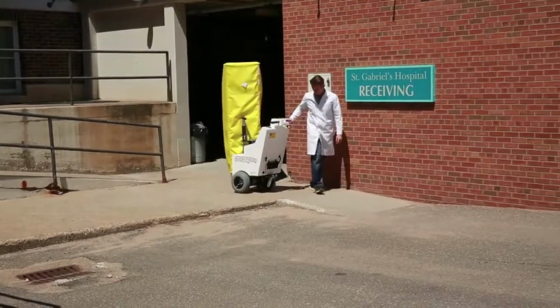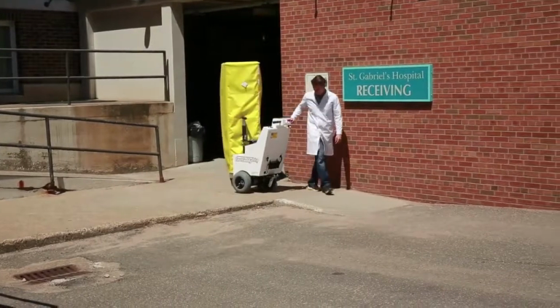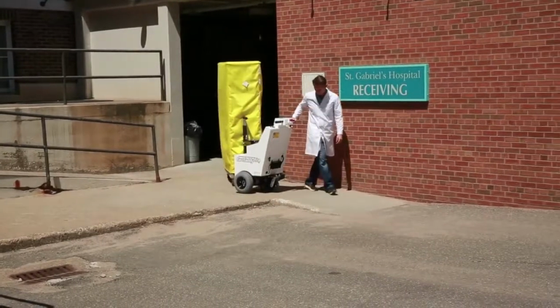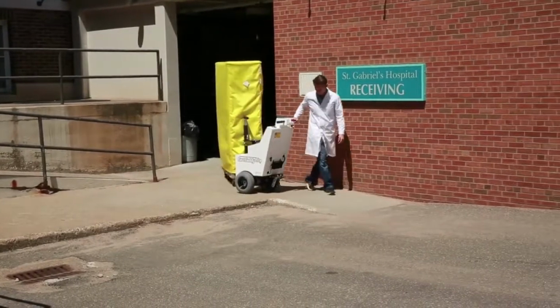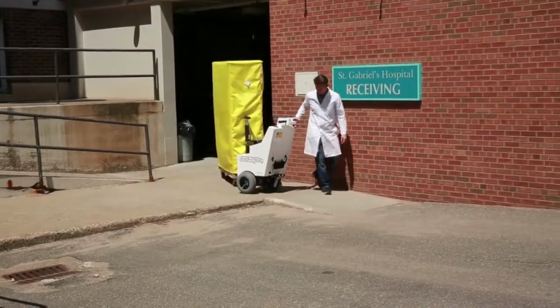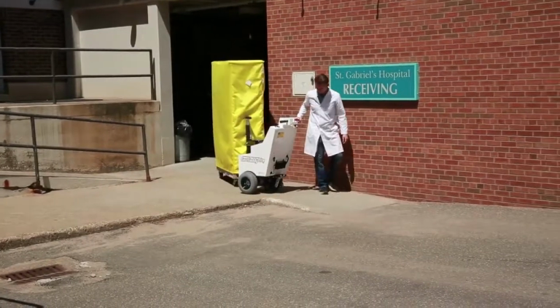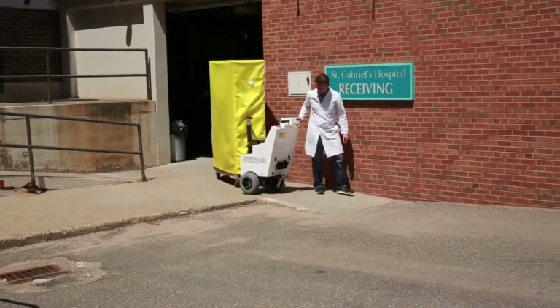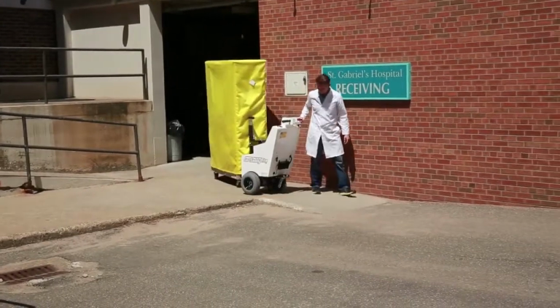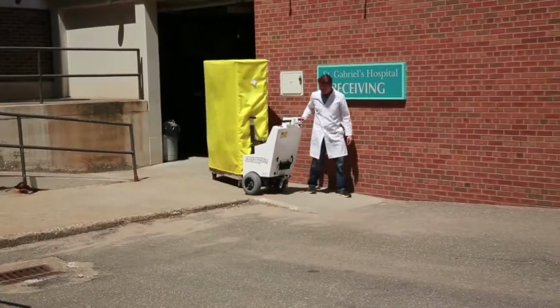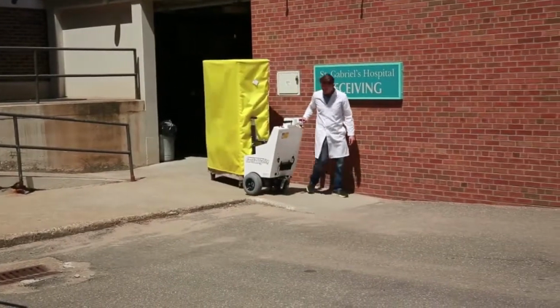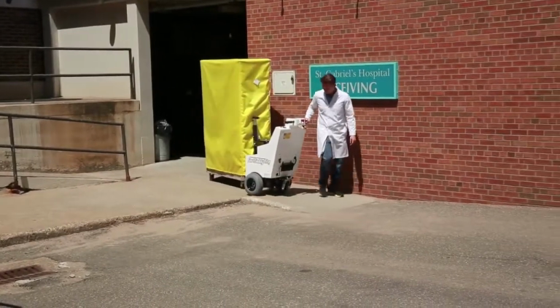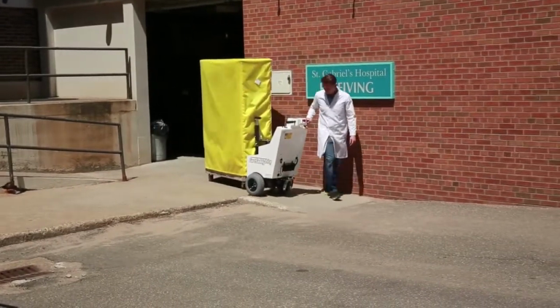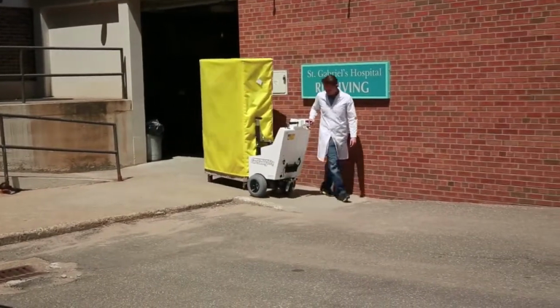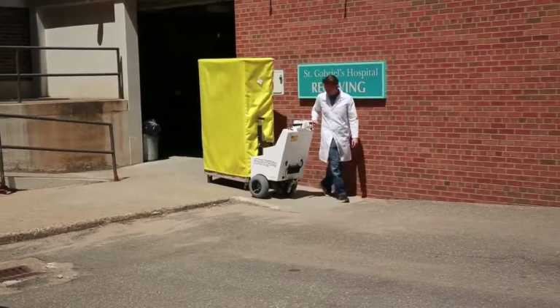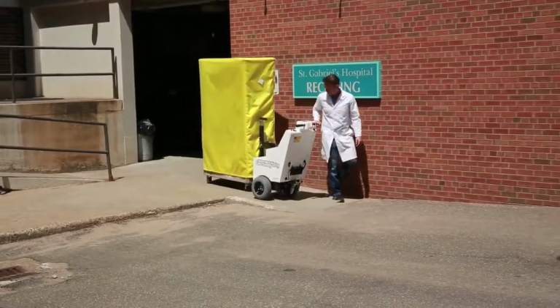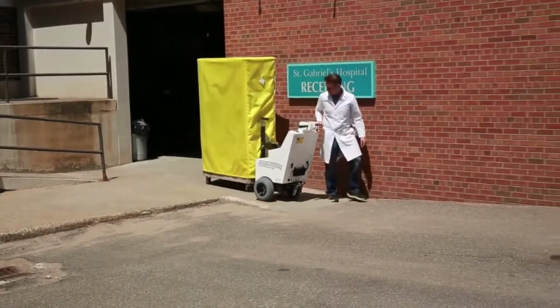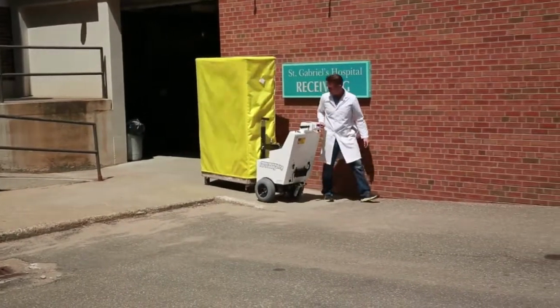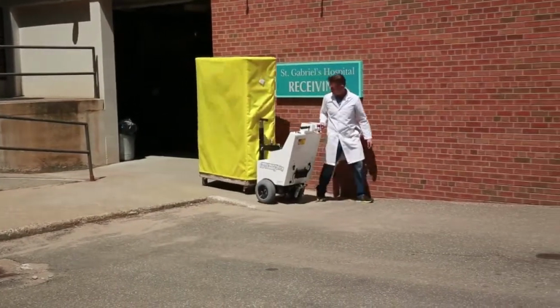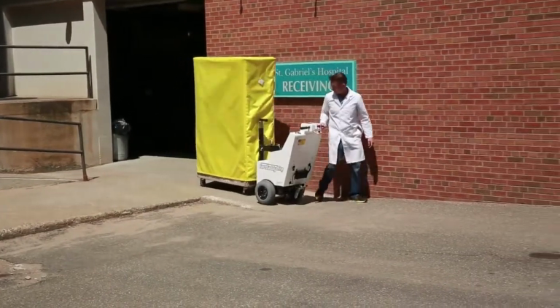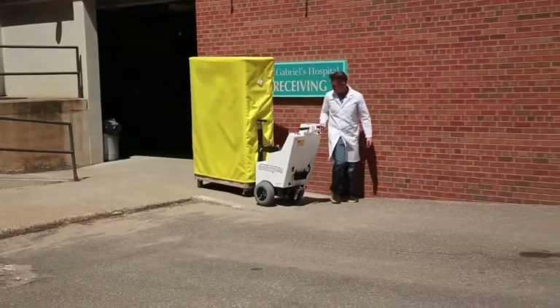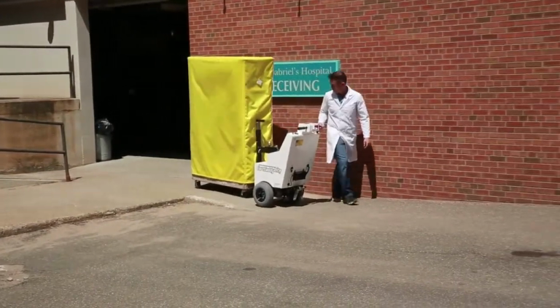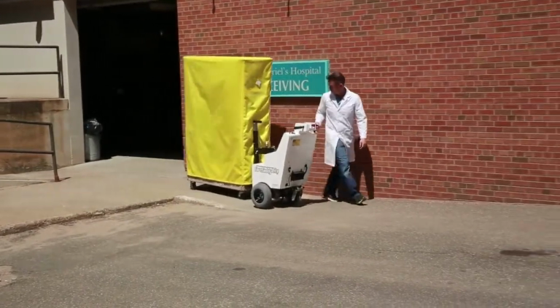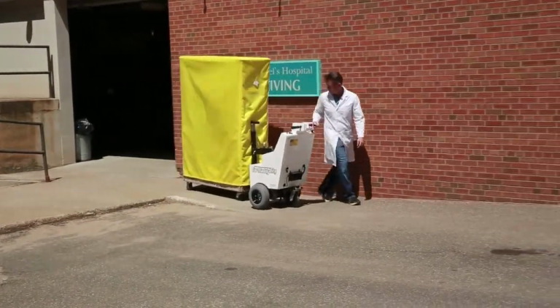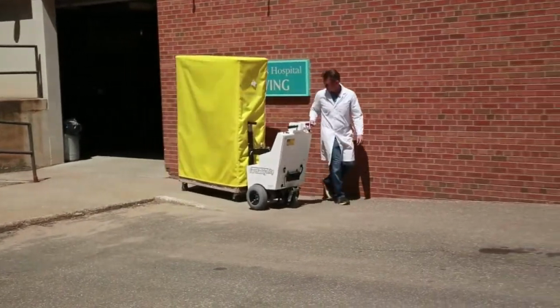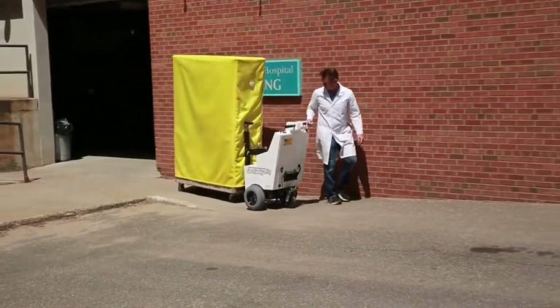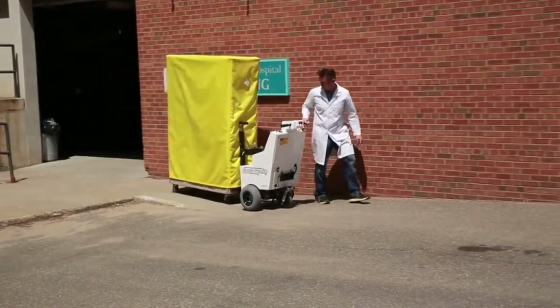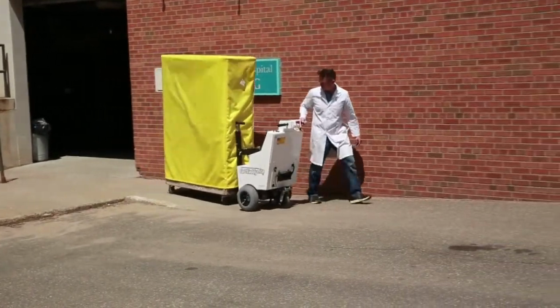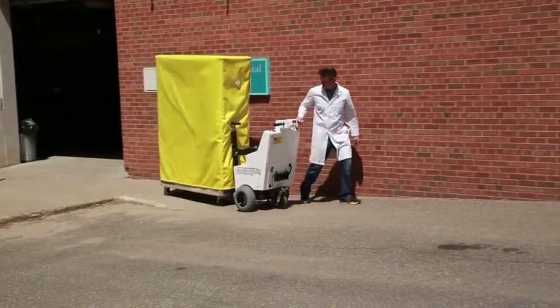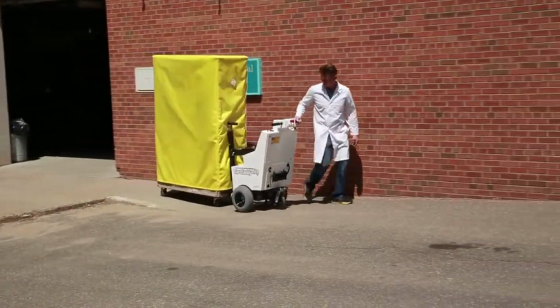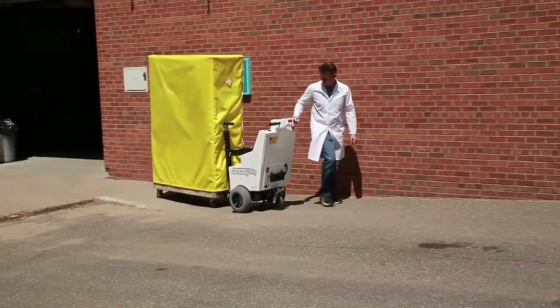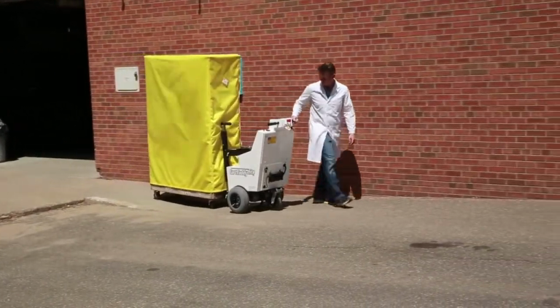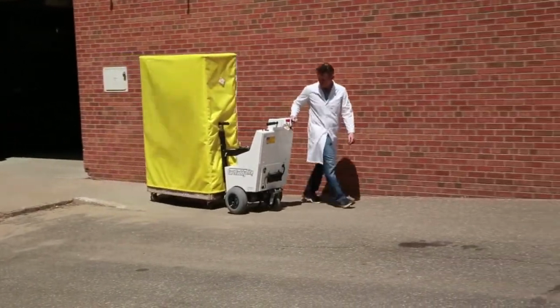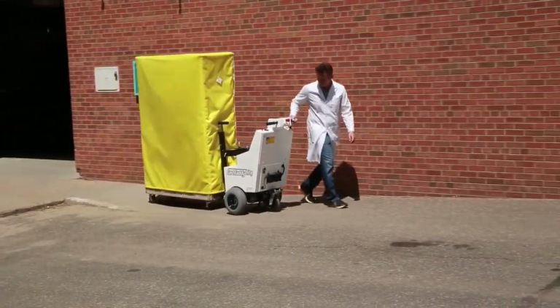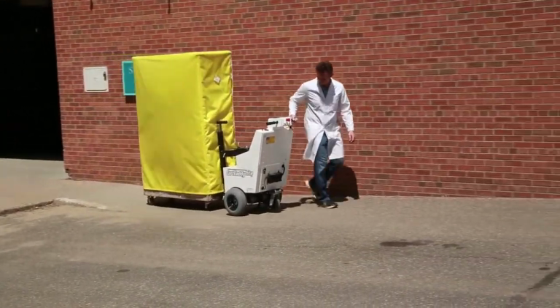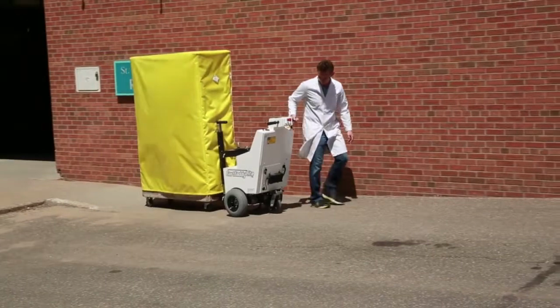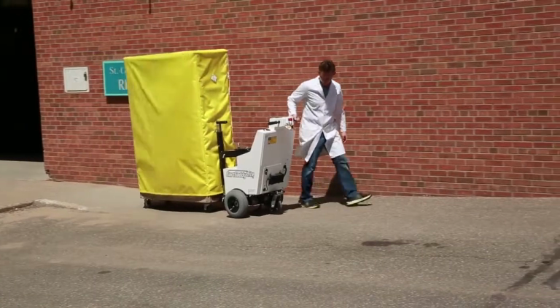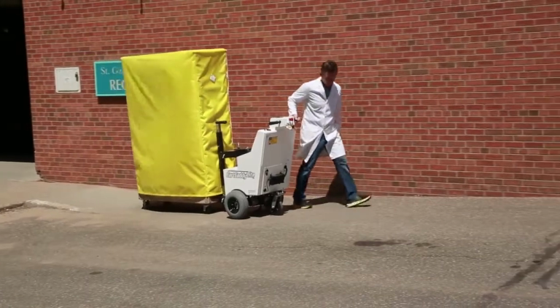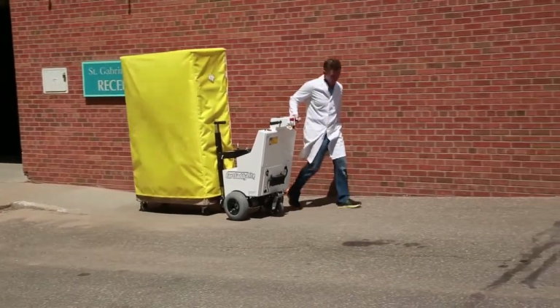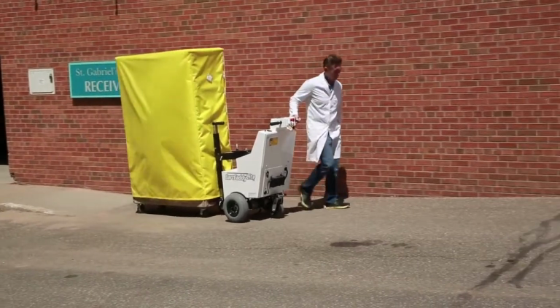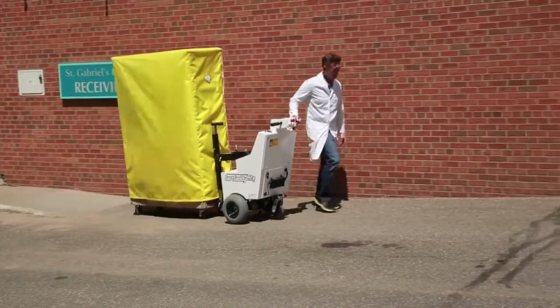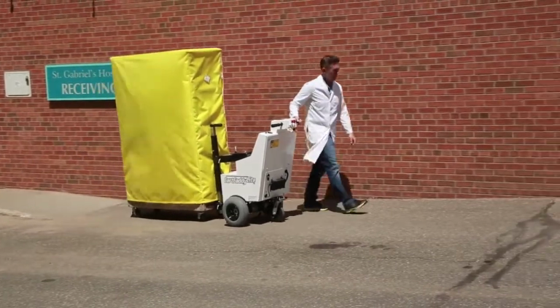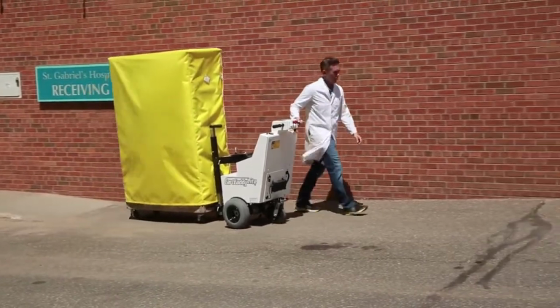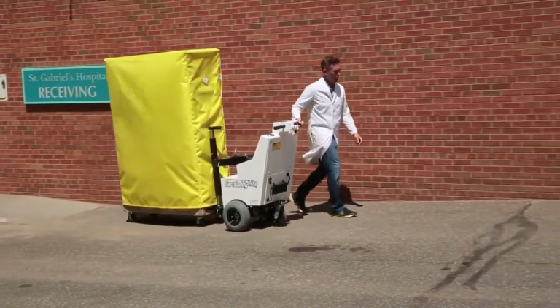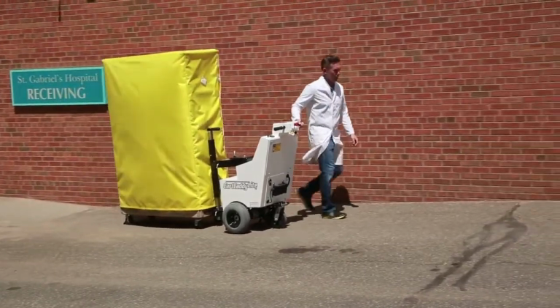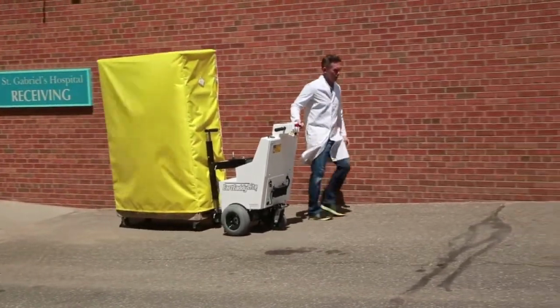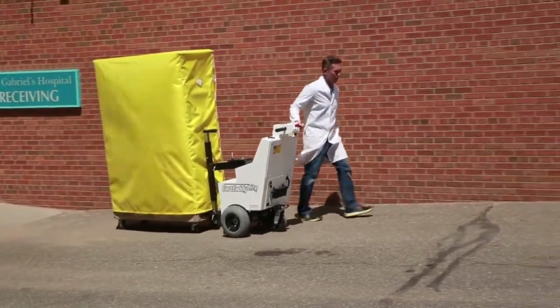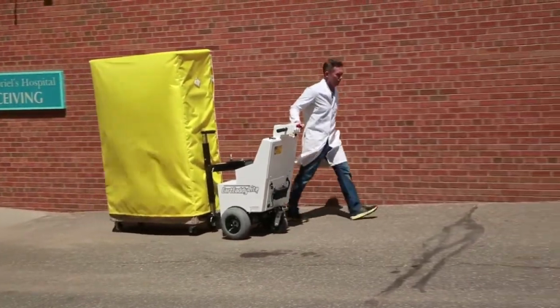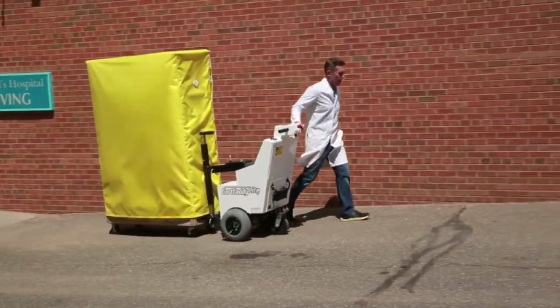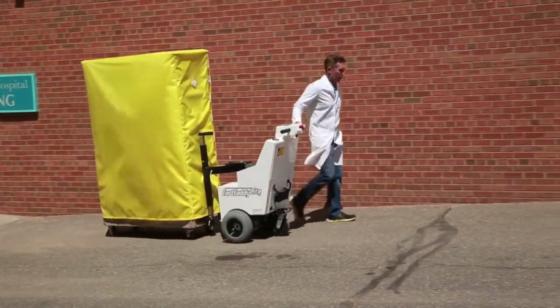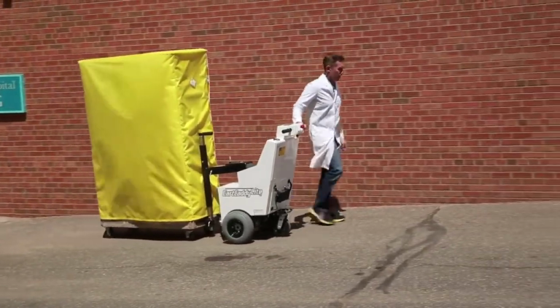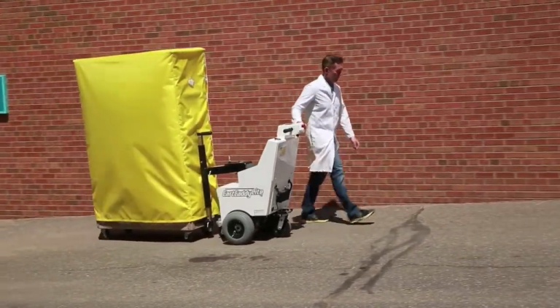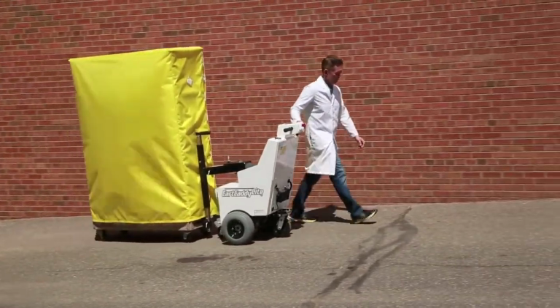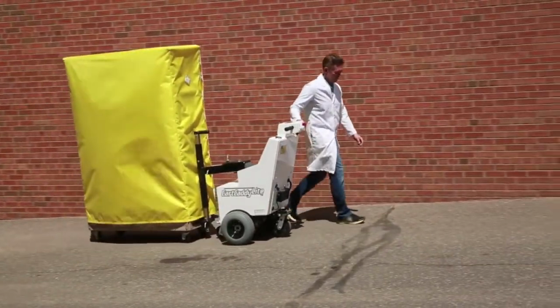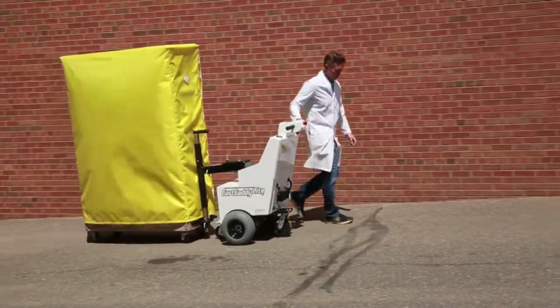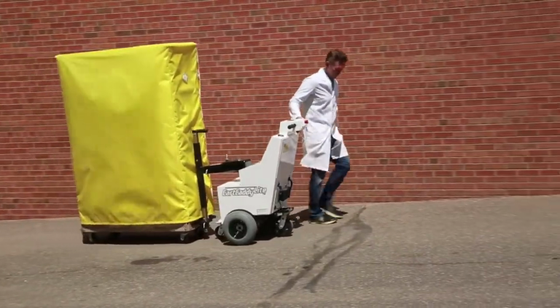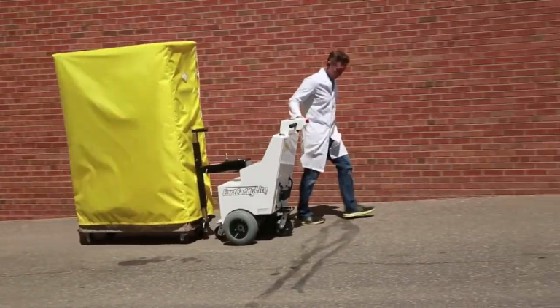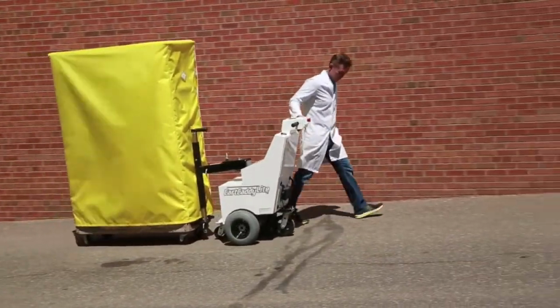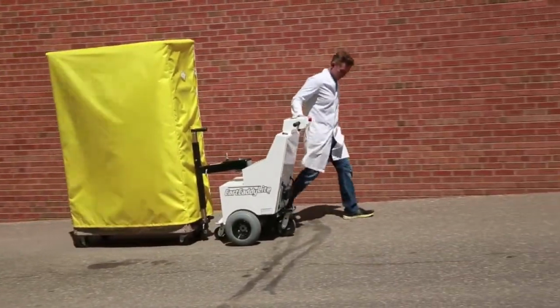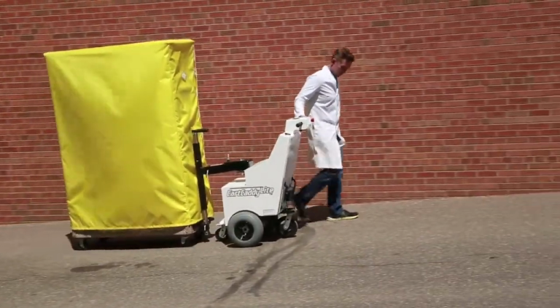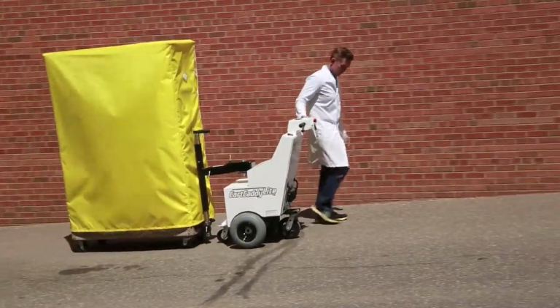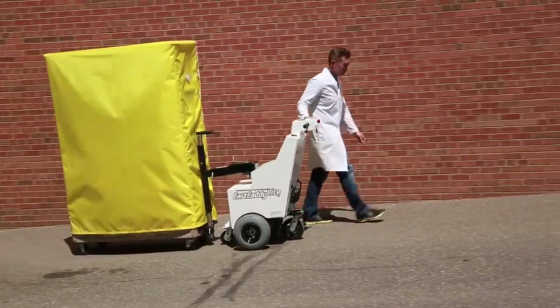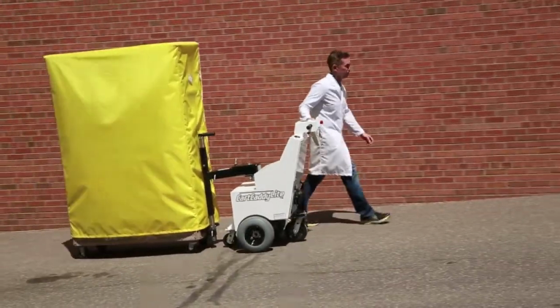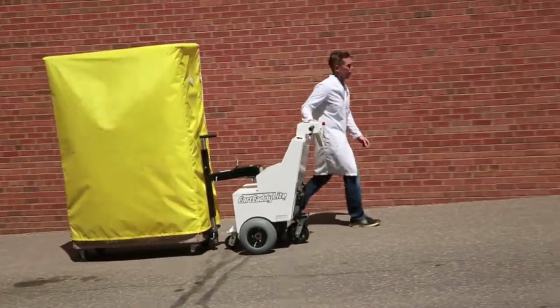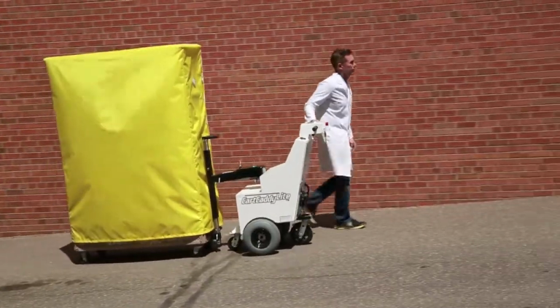The Cart Caddy is compact, maneuverable, and powerful enough to move carts of all weights, up inclines, and in all conditions.